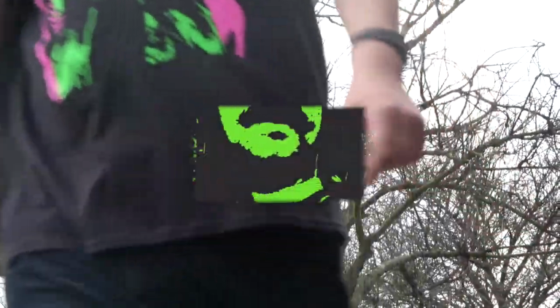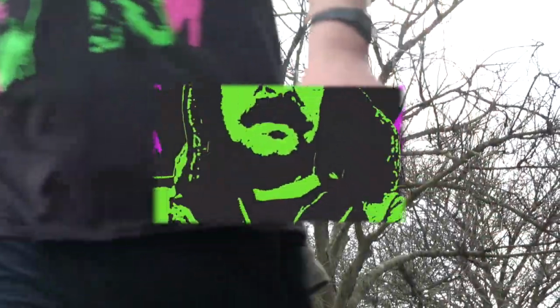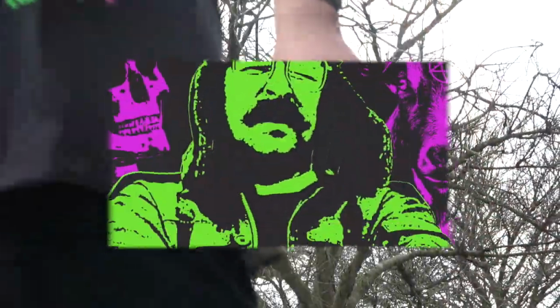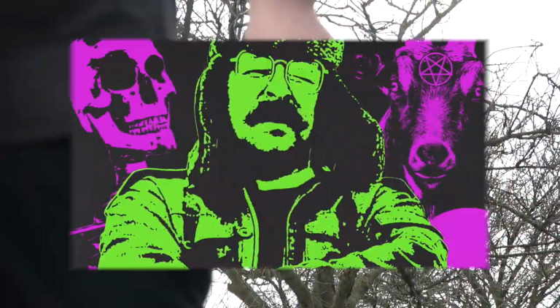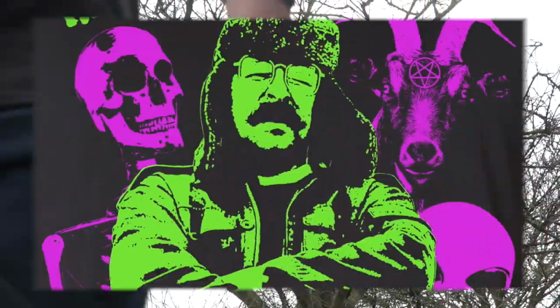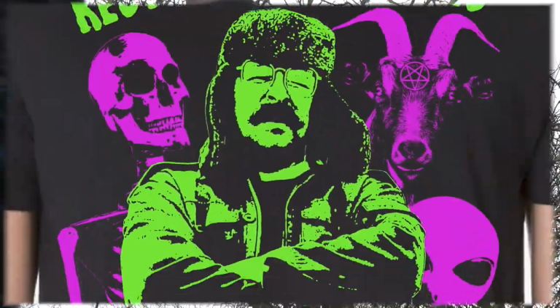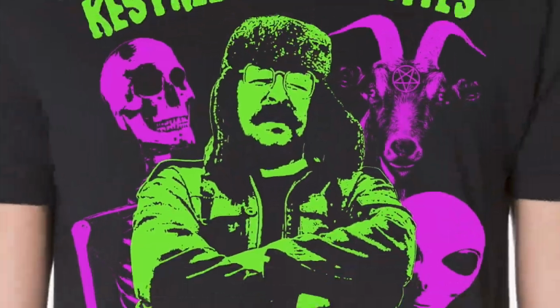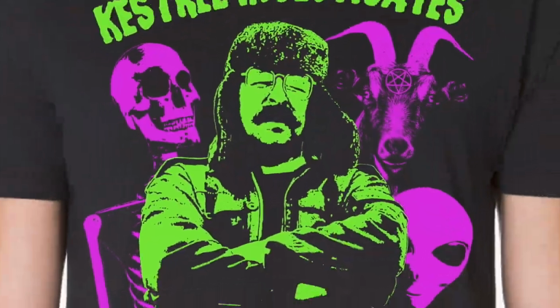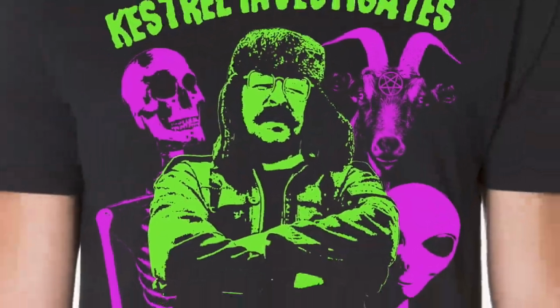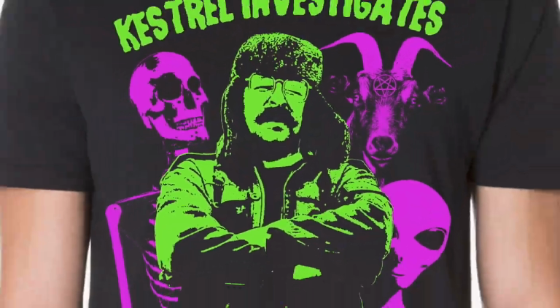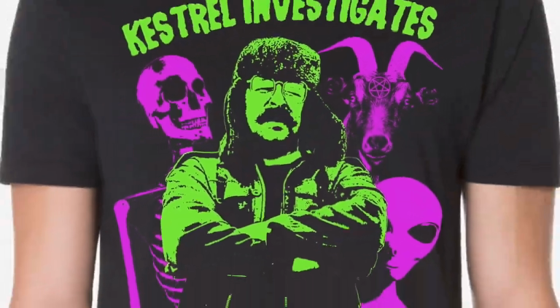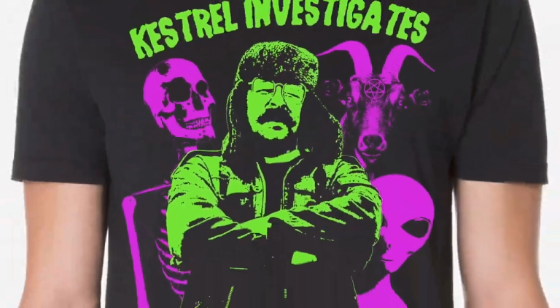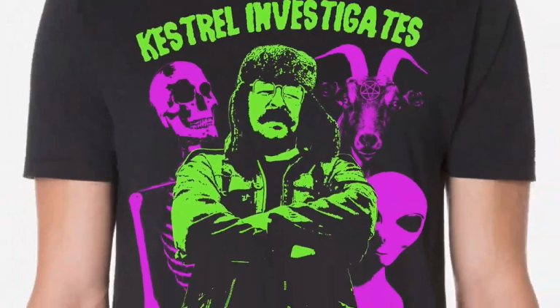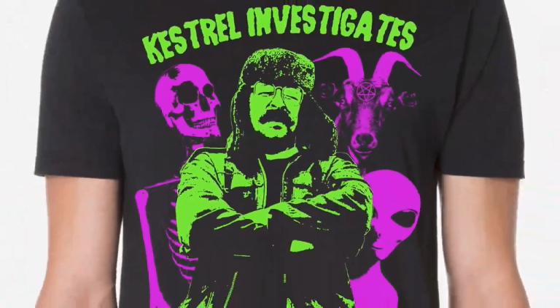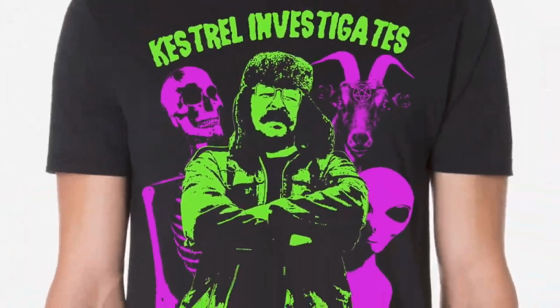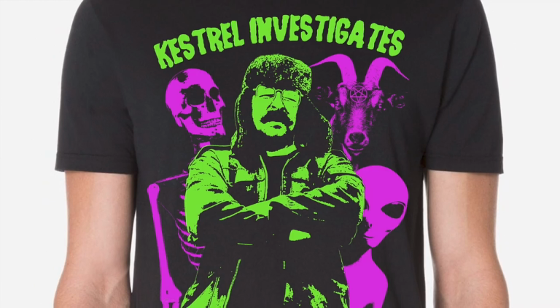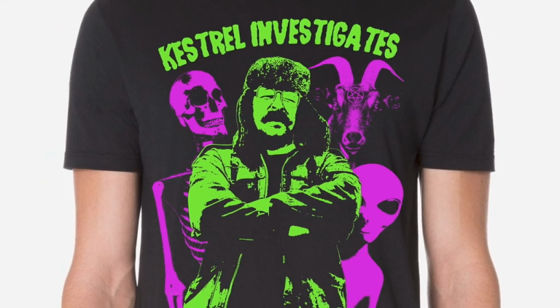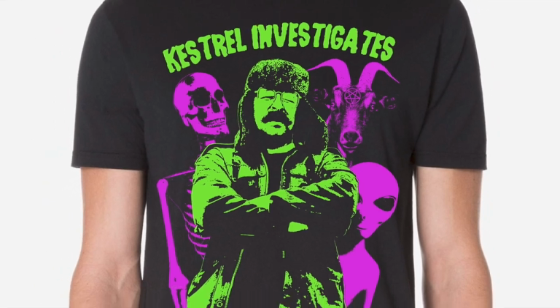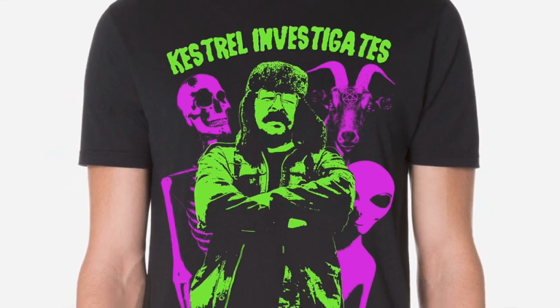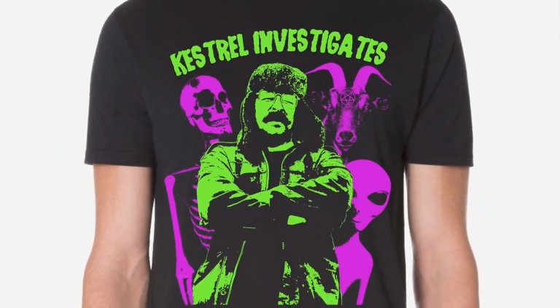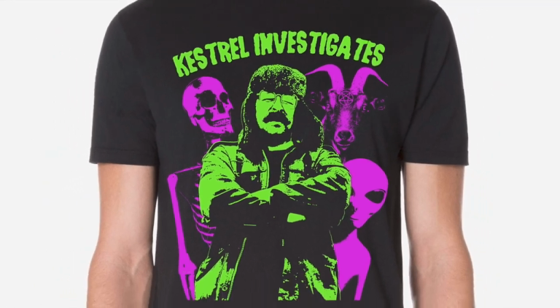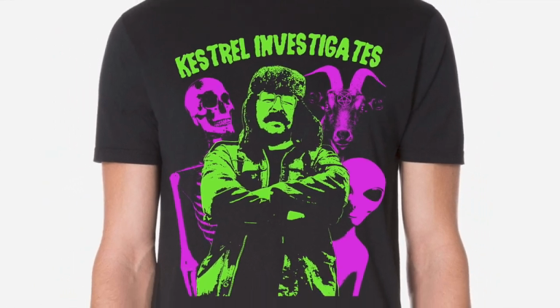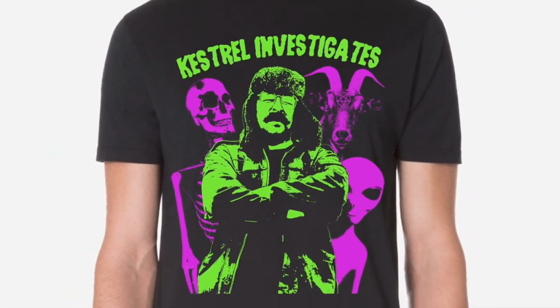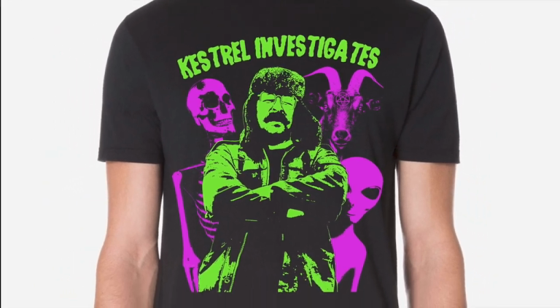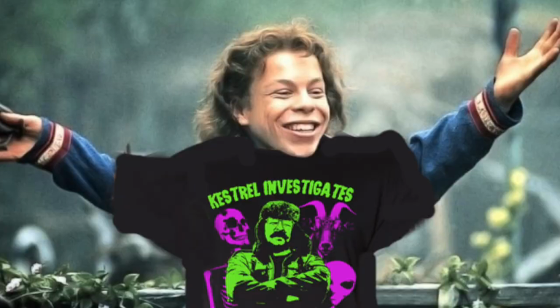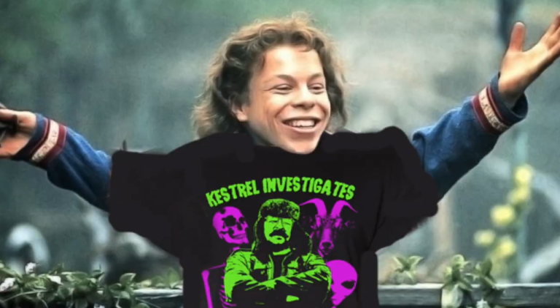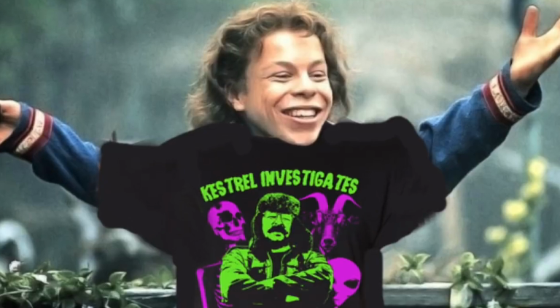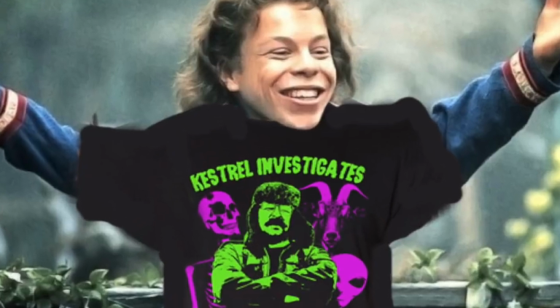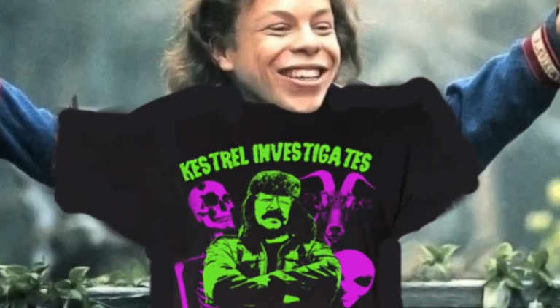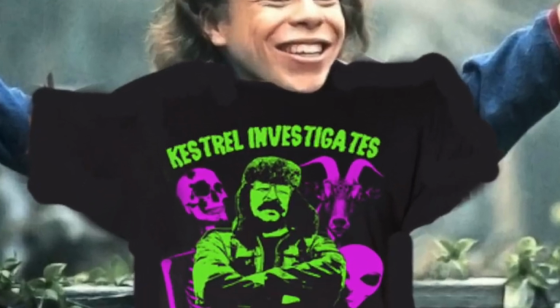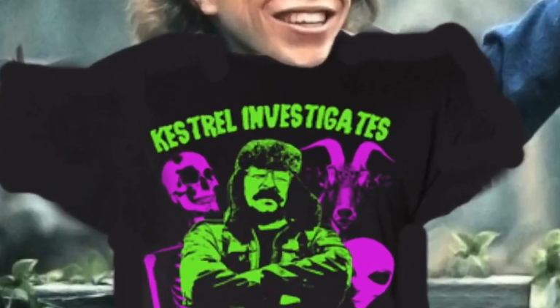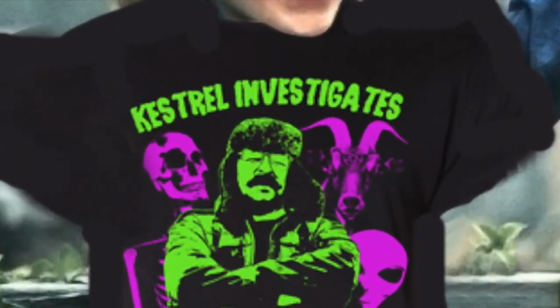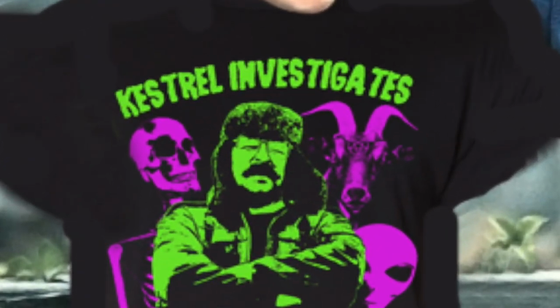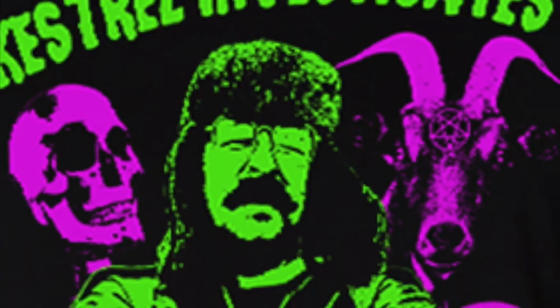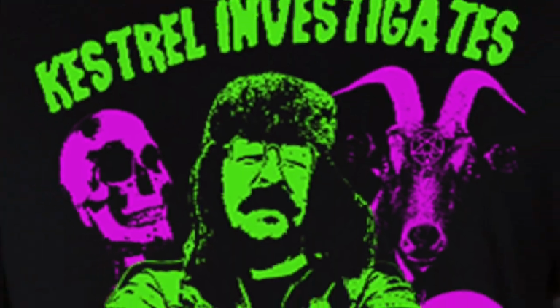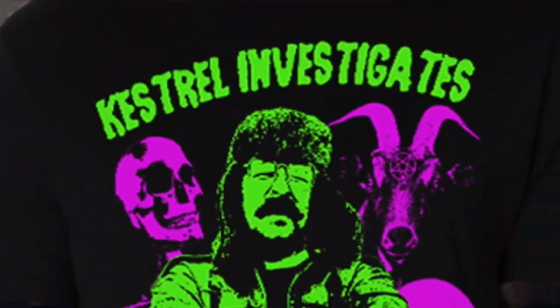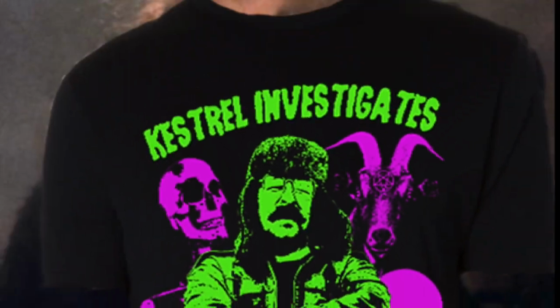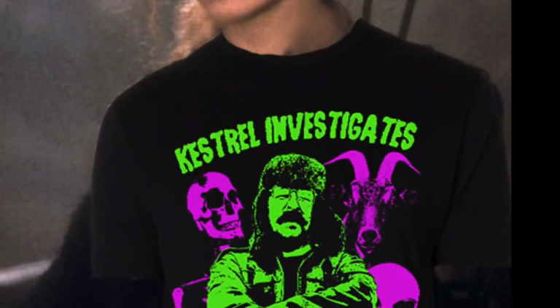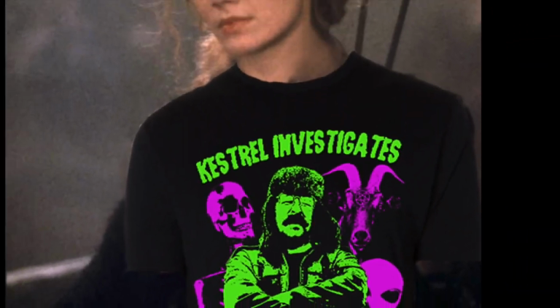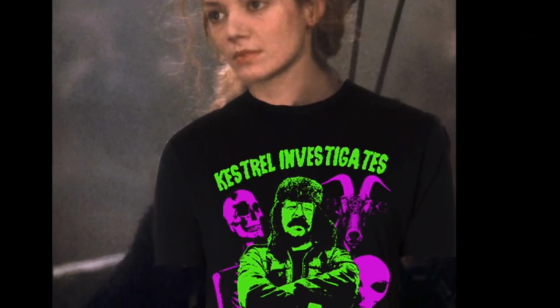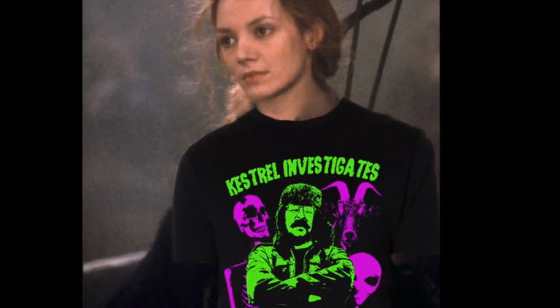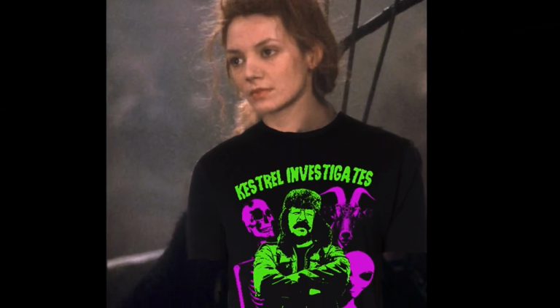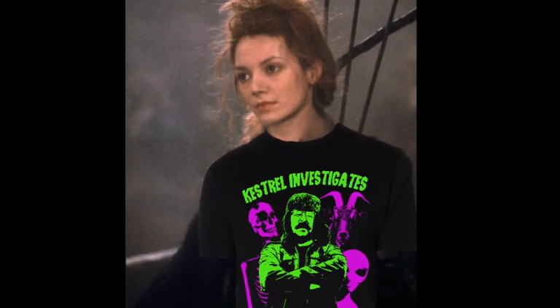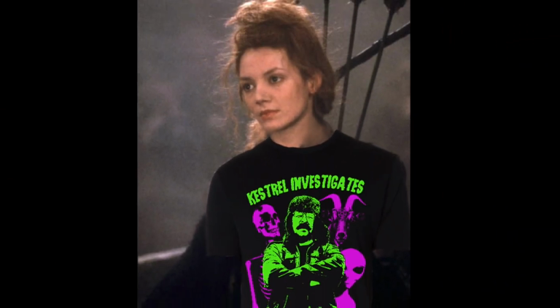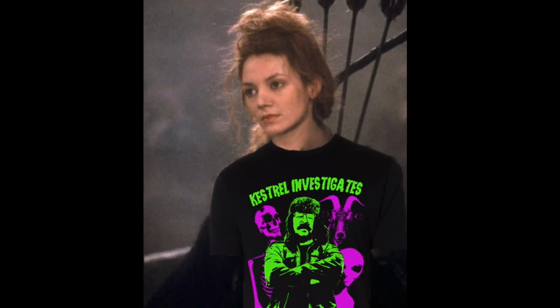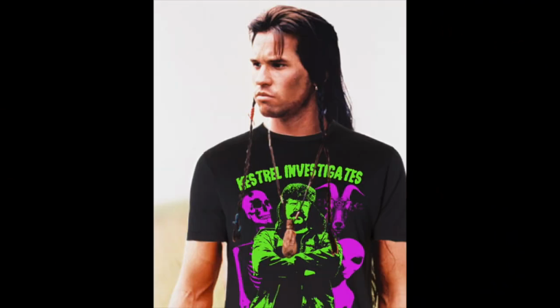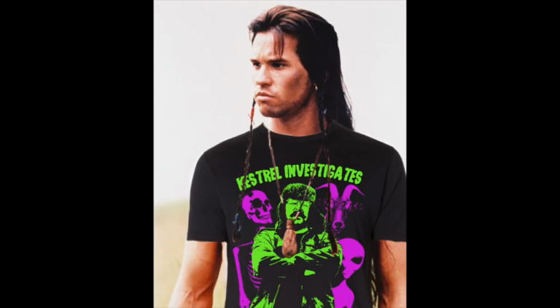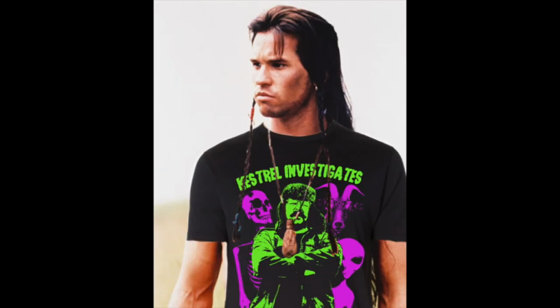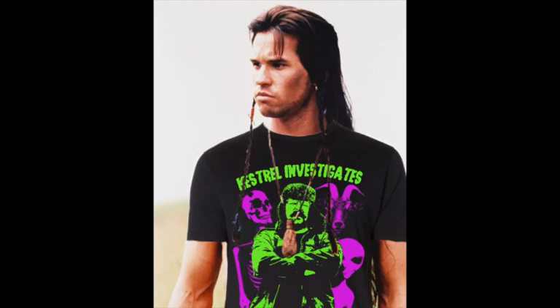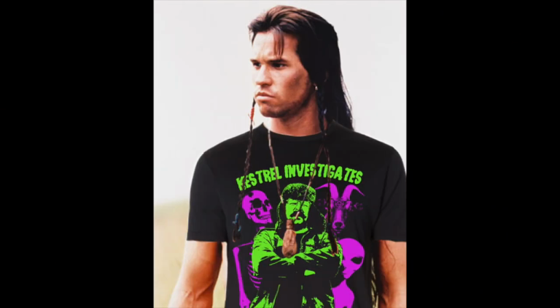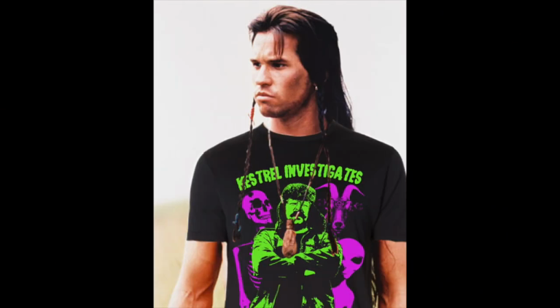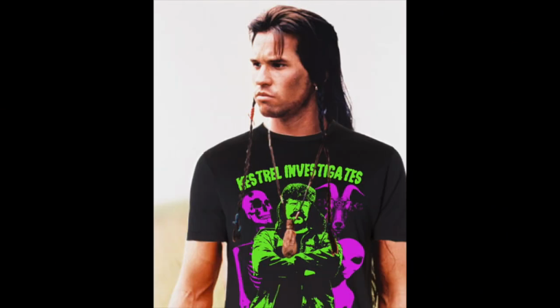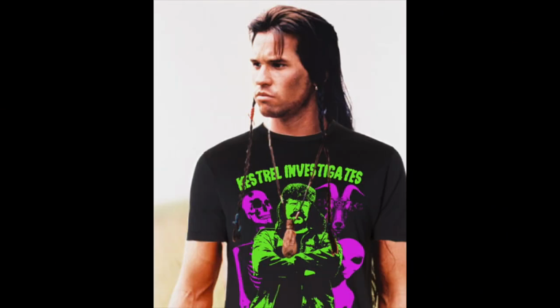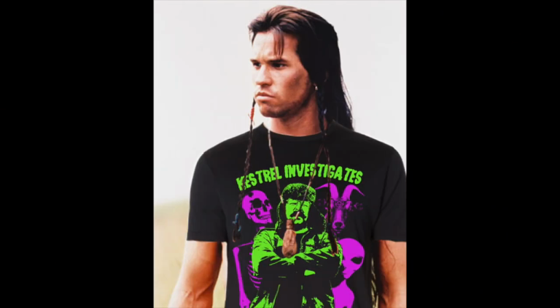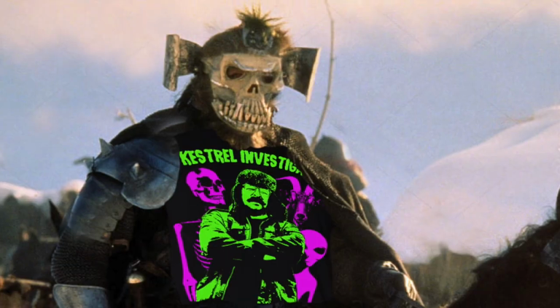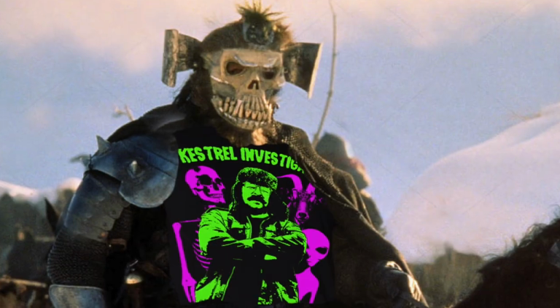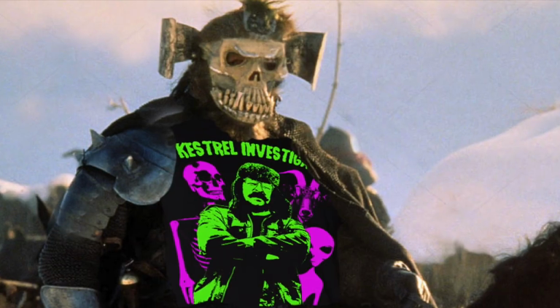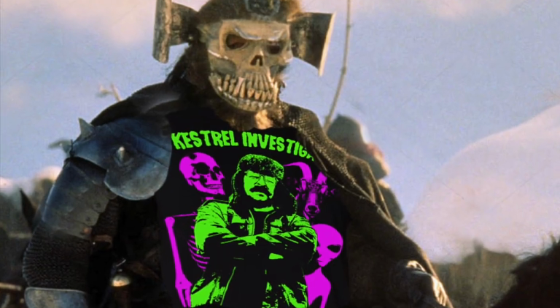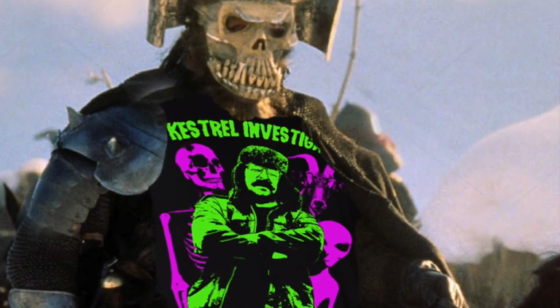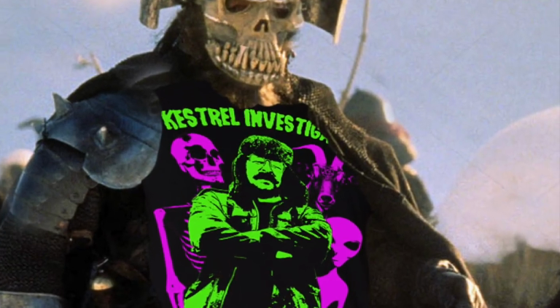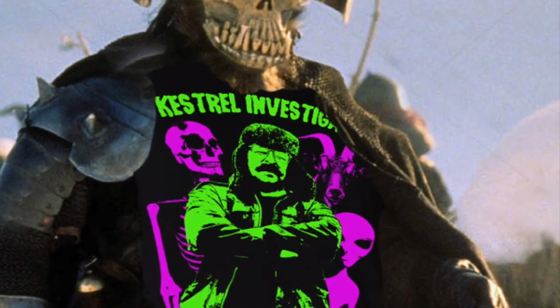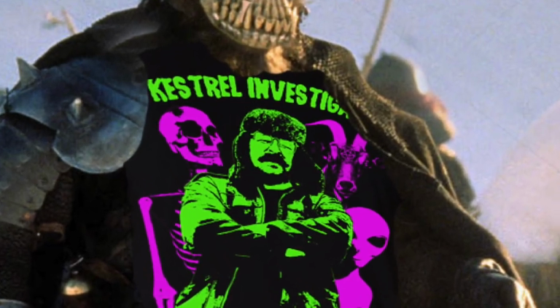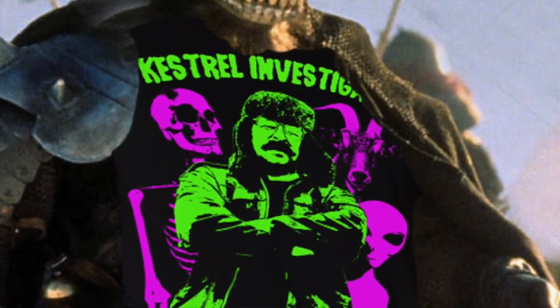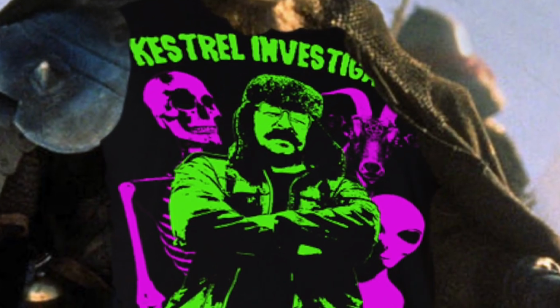It comes in a range of sizes! From little to a bit bigger, big, and then really big!